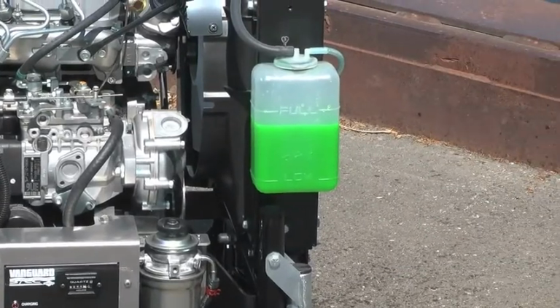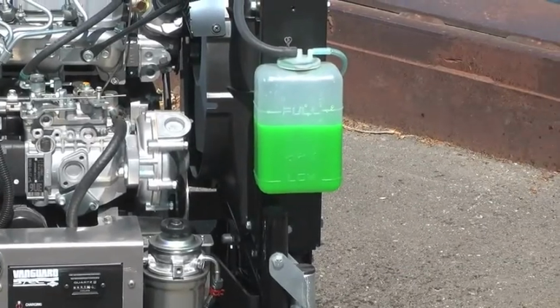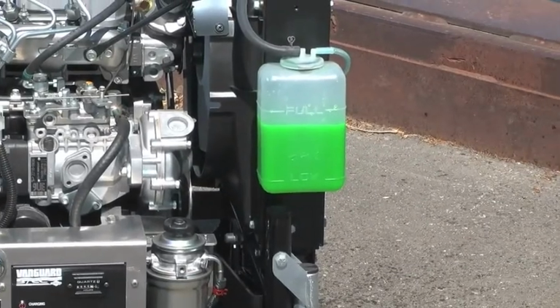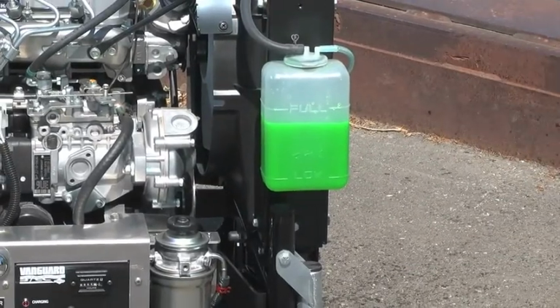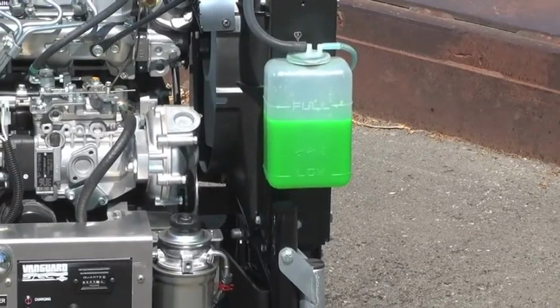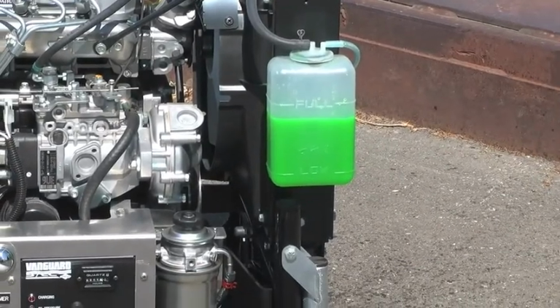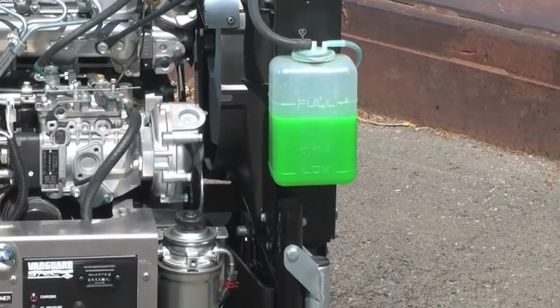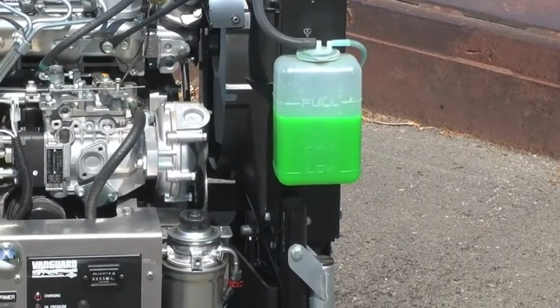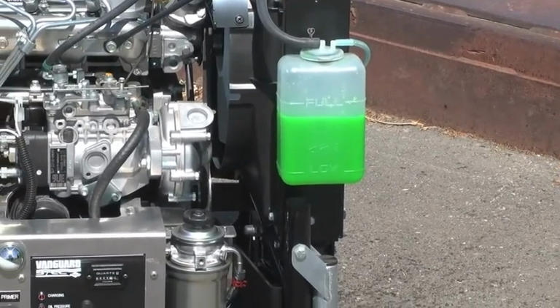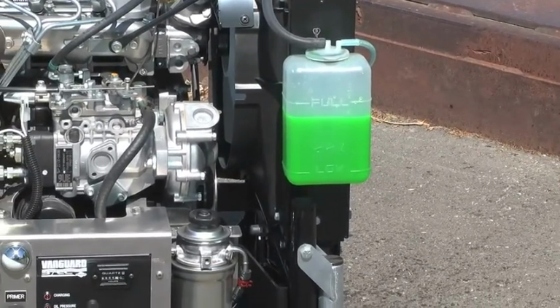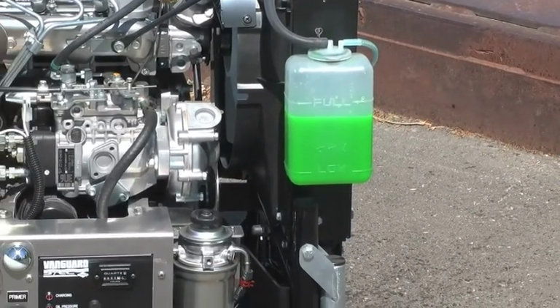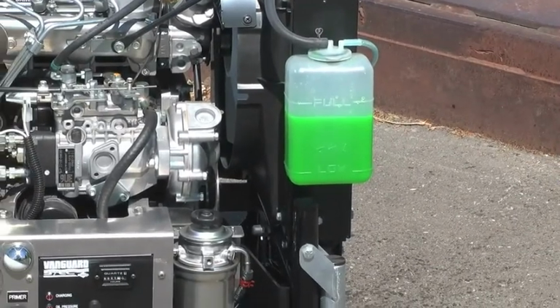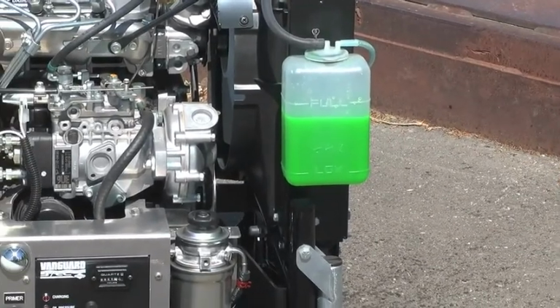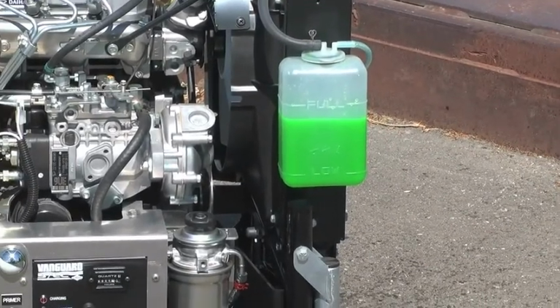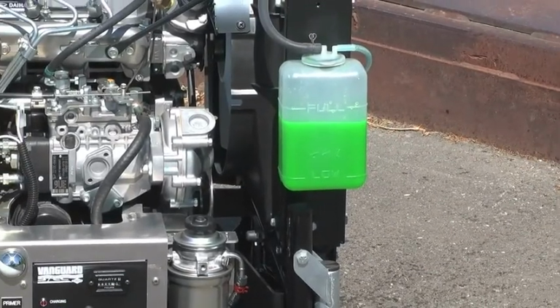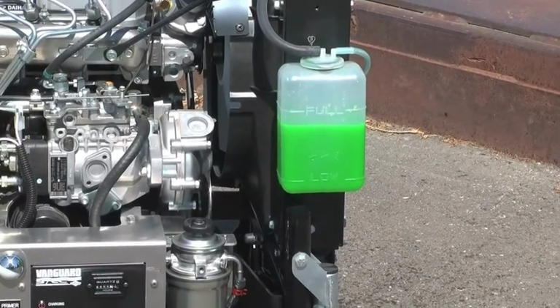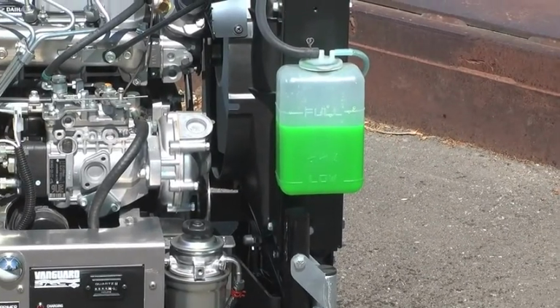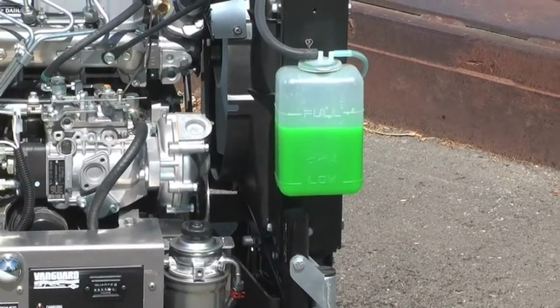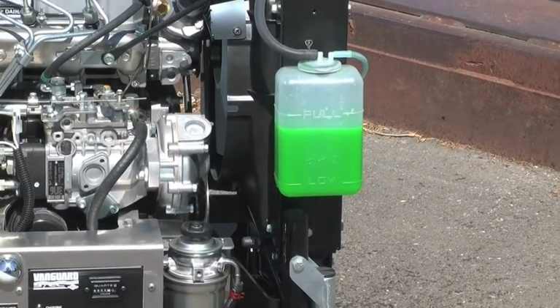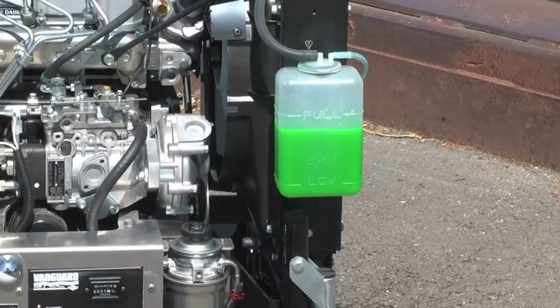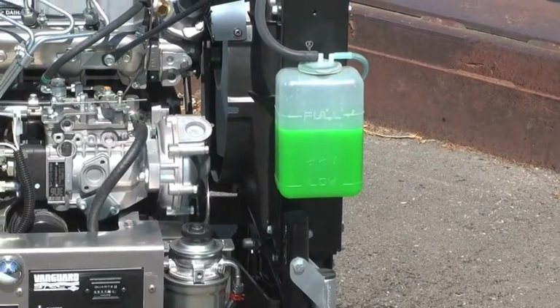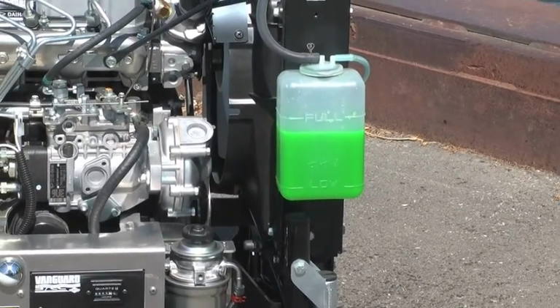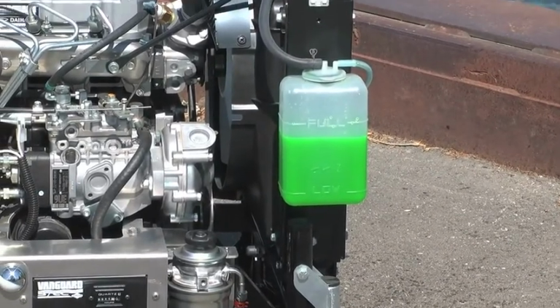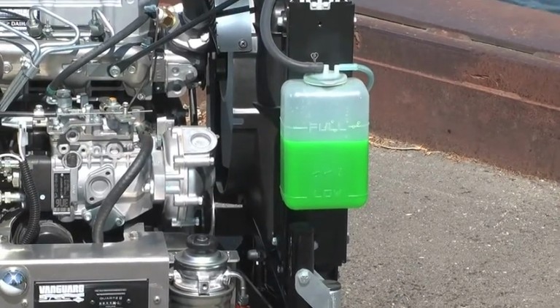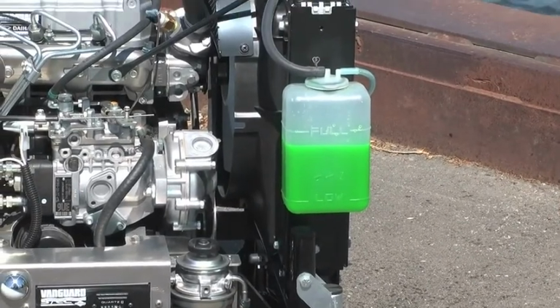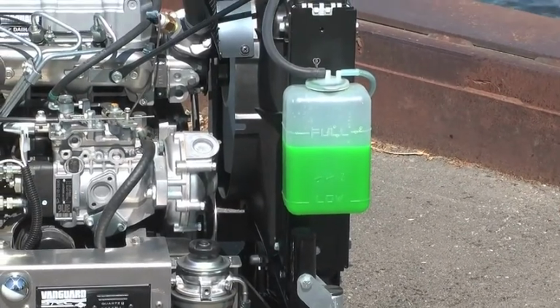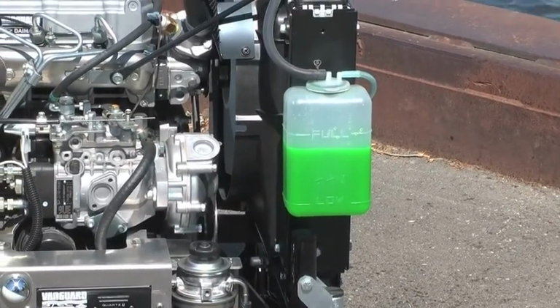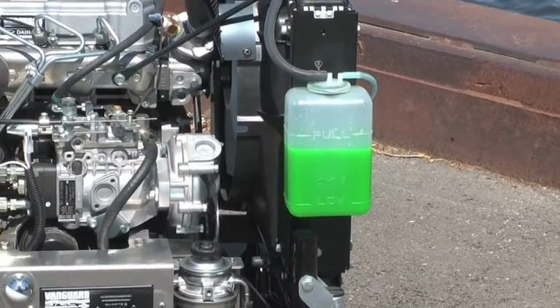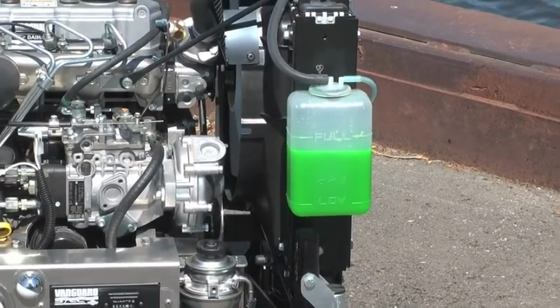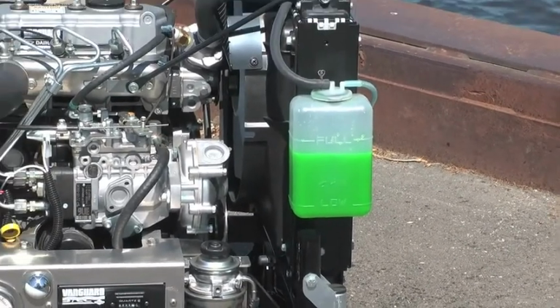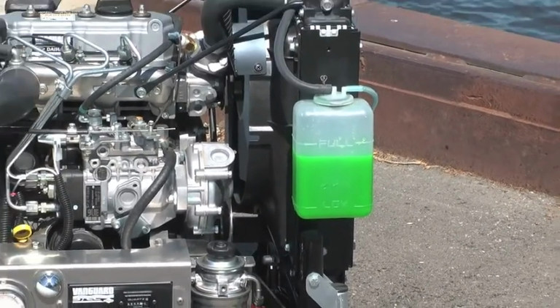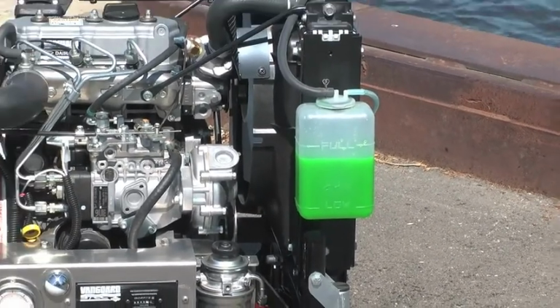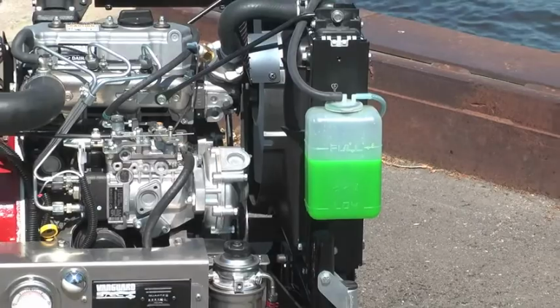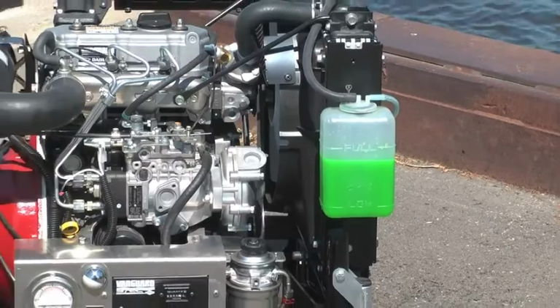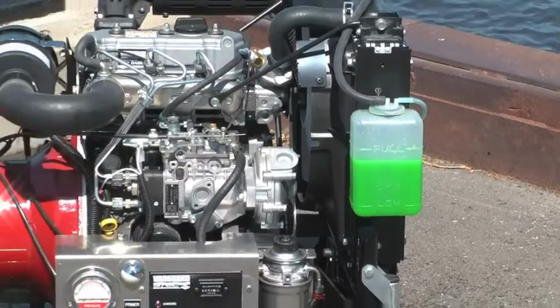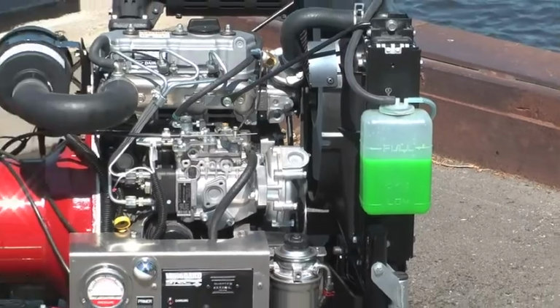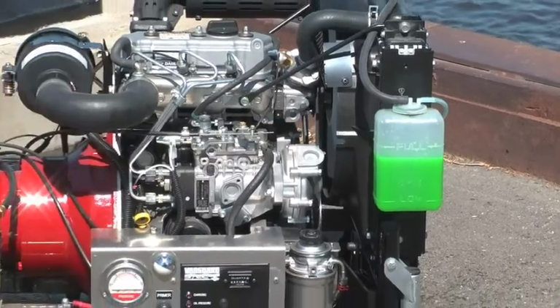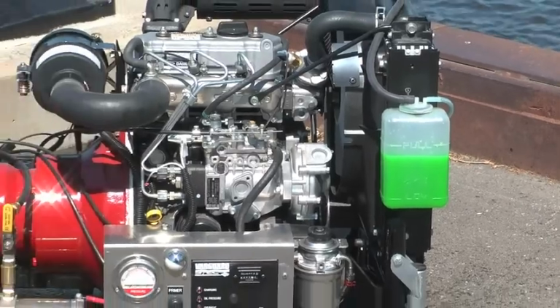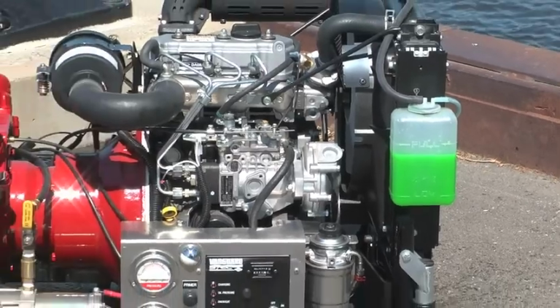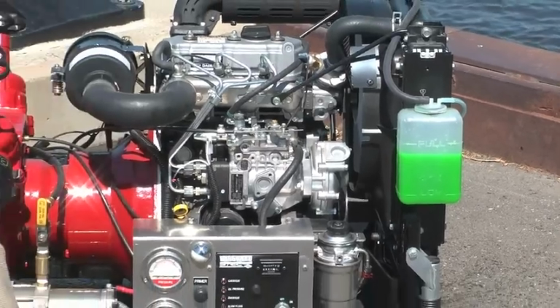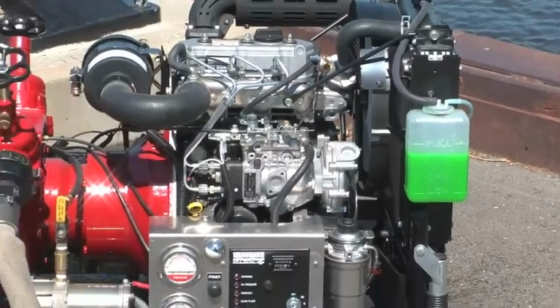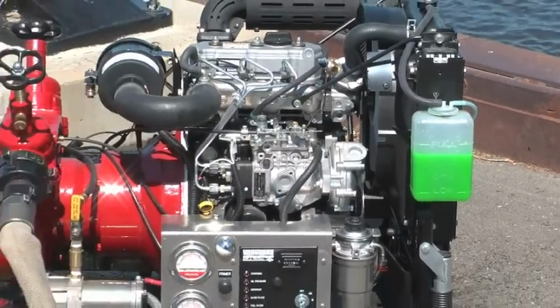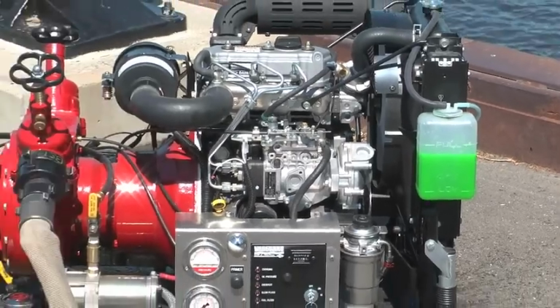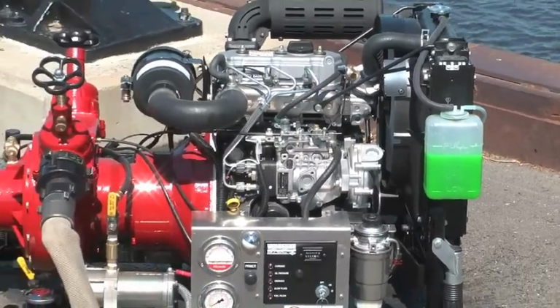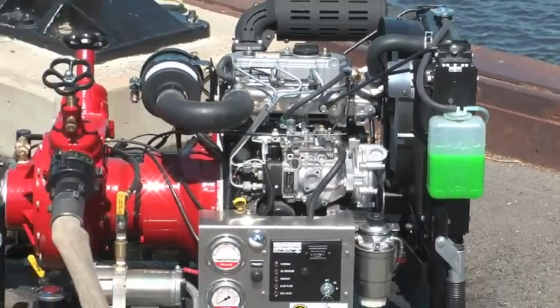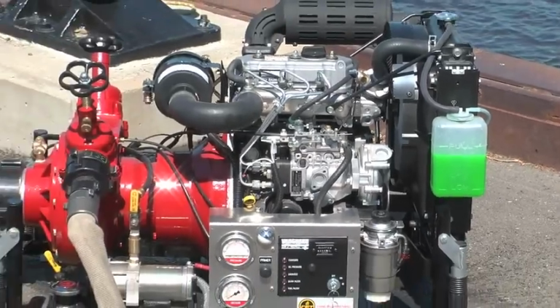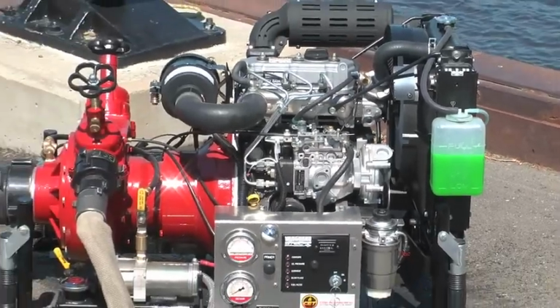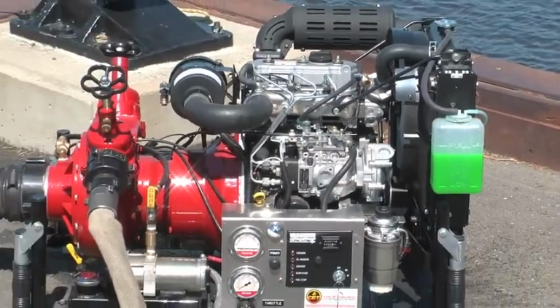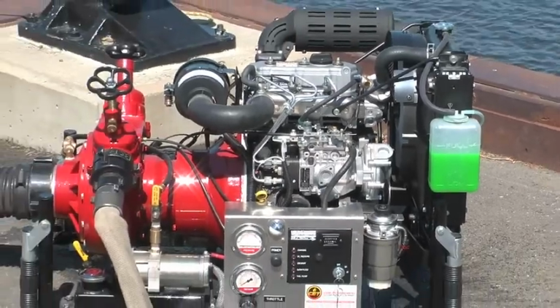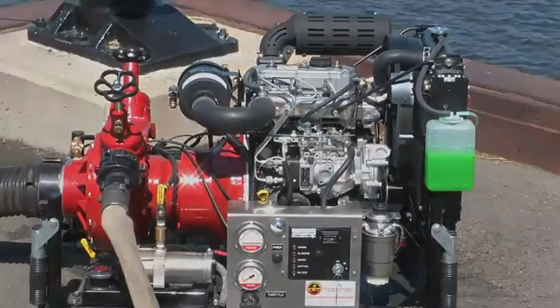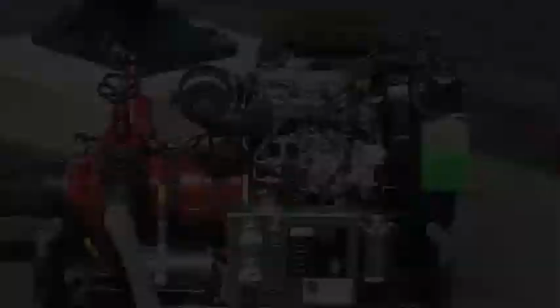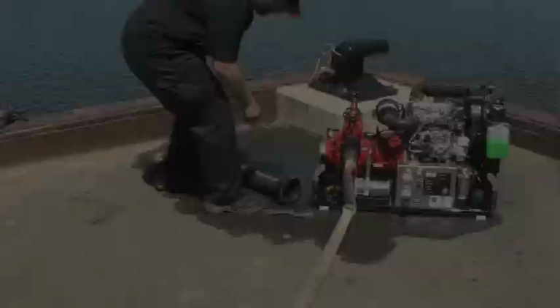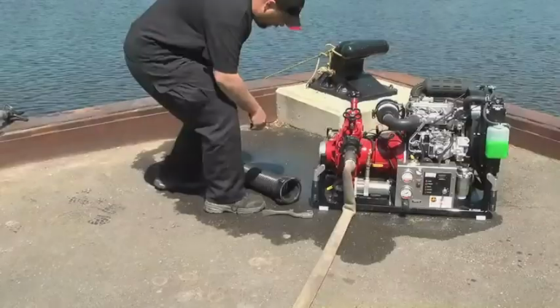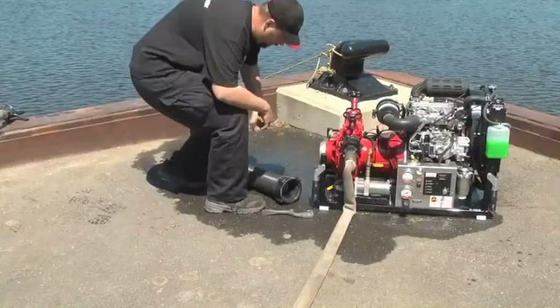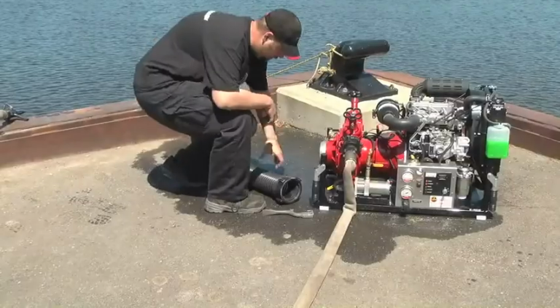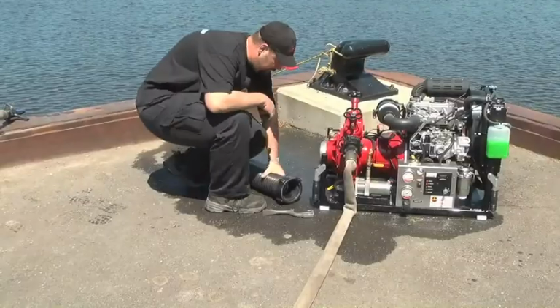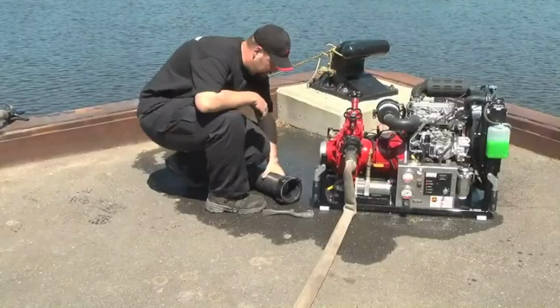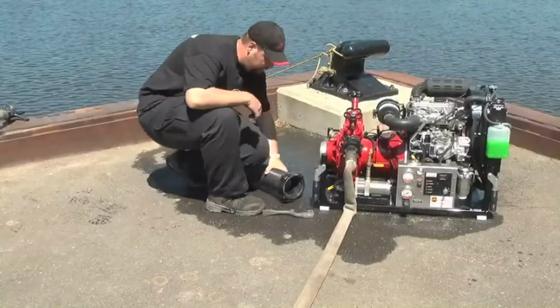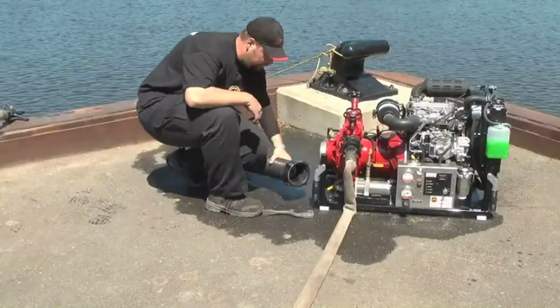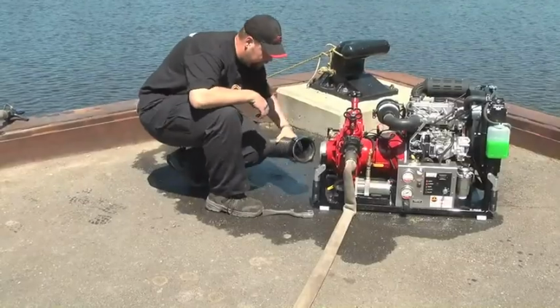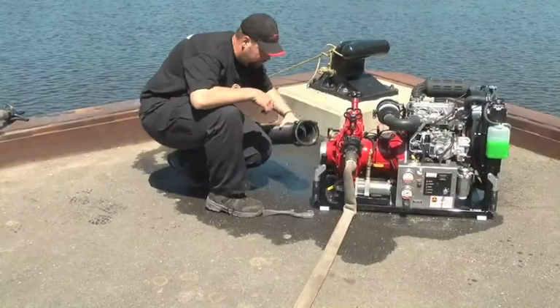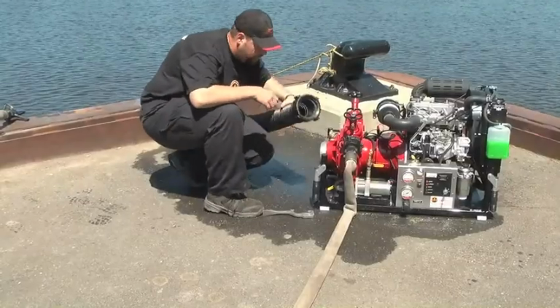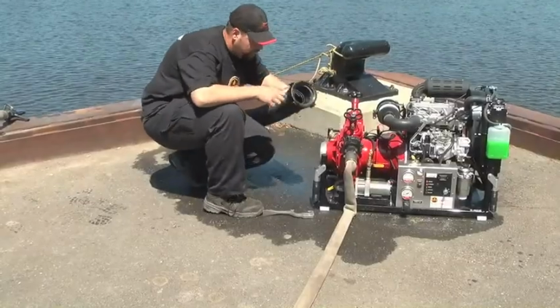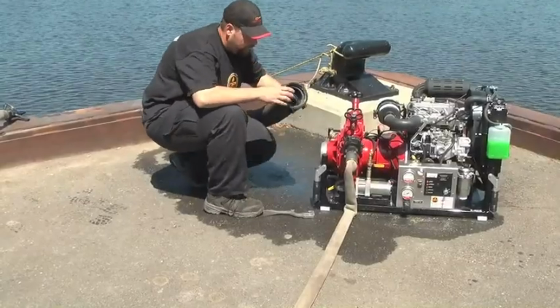Check the engine coolant level if the engine is a liquid-cooled engine. If the coolant level is low, refer to the engine manual for the proper level to be filled to.